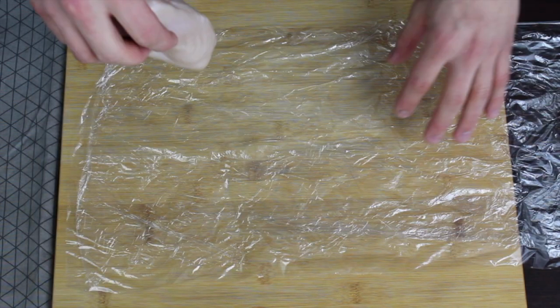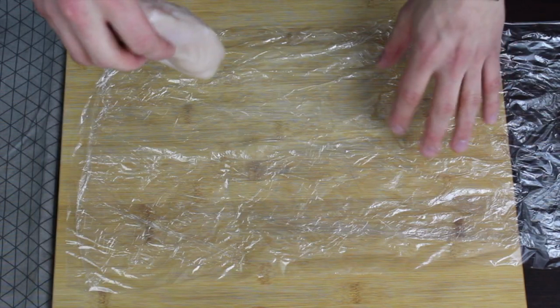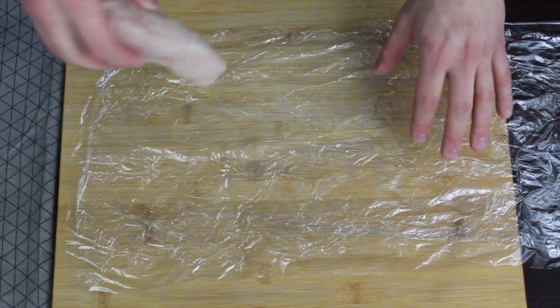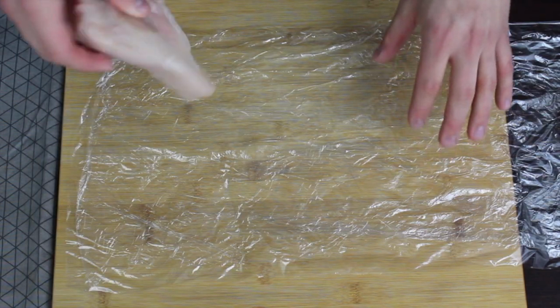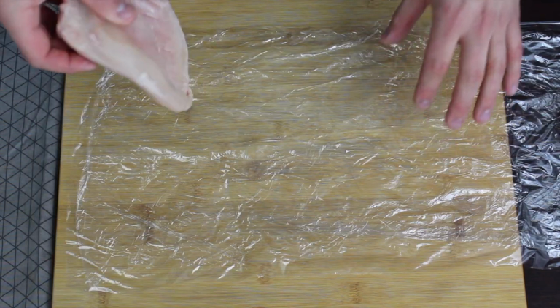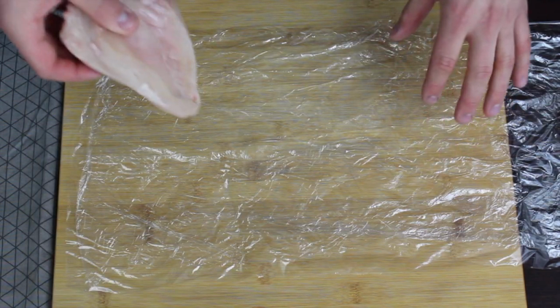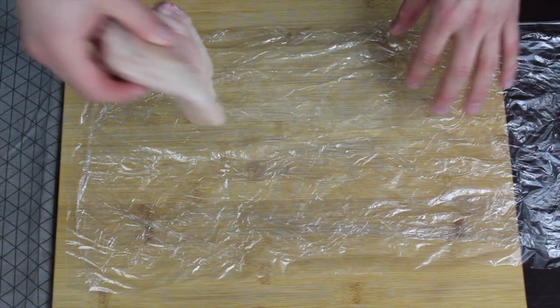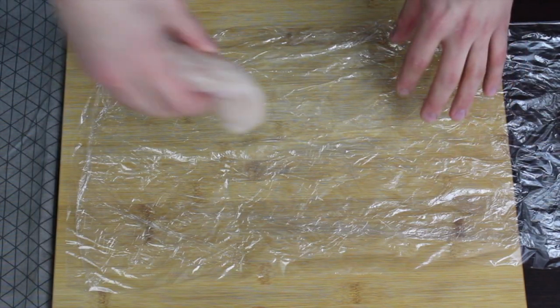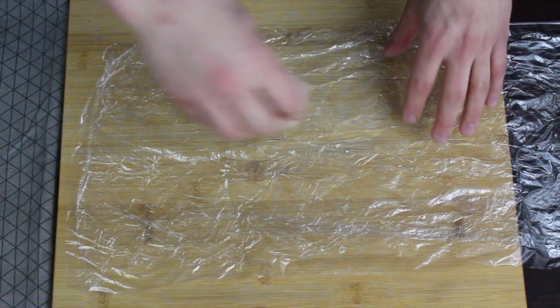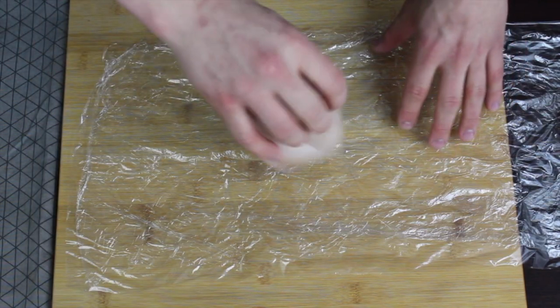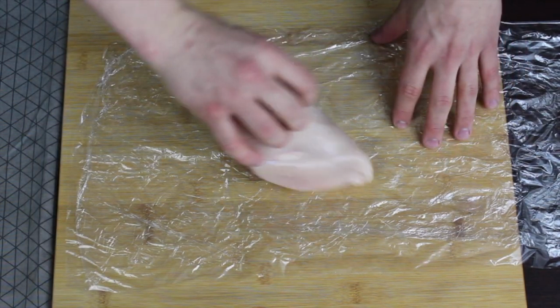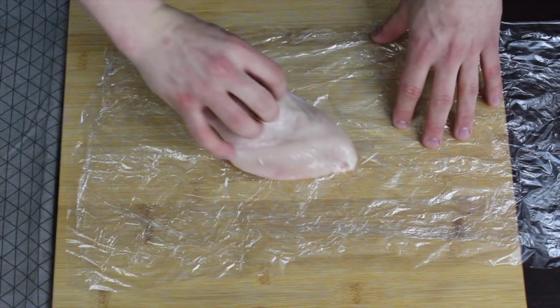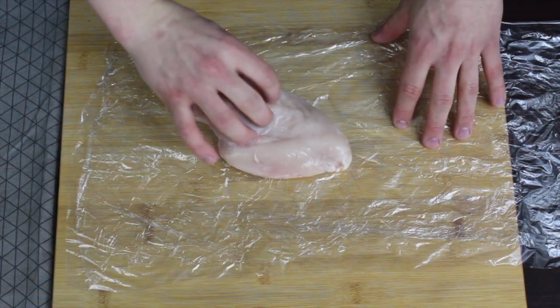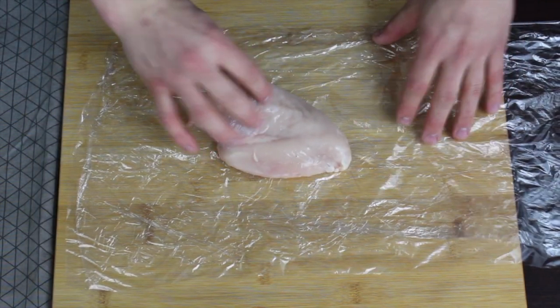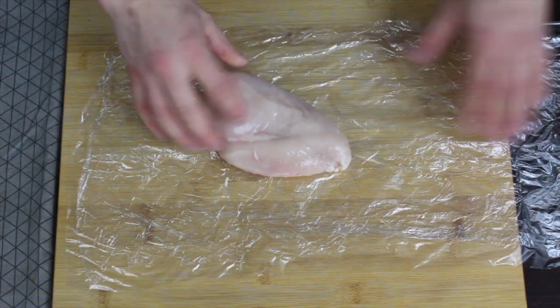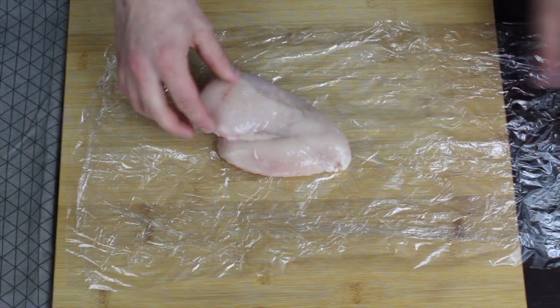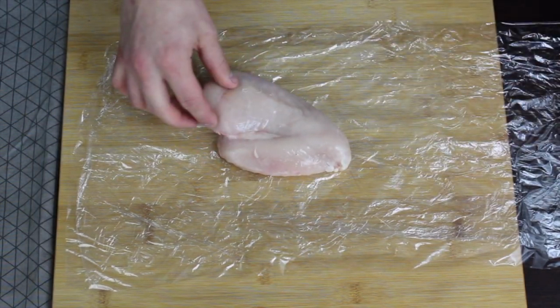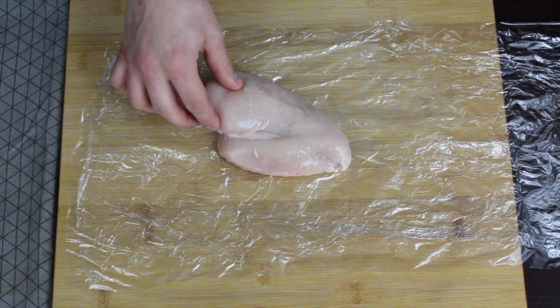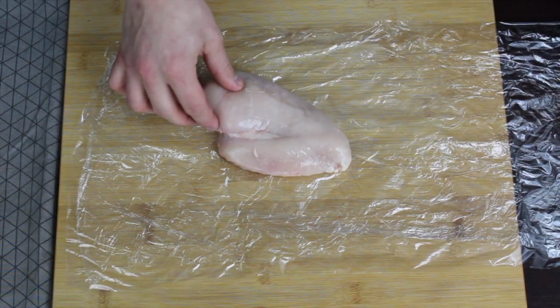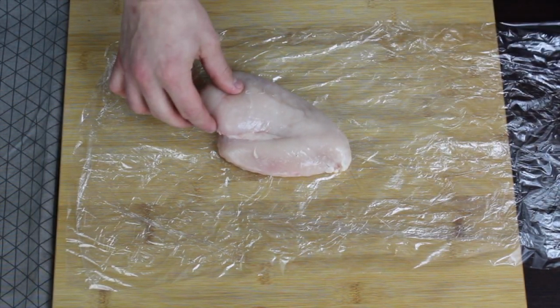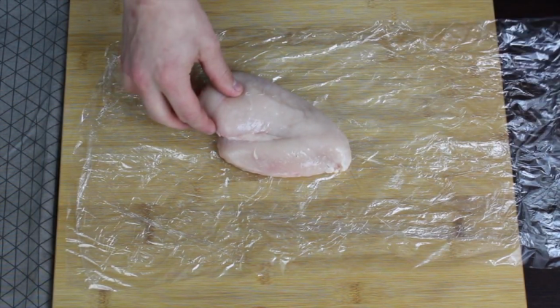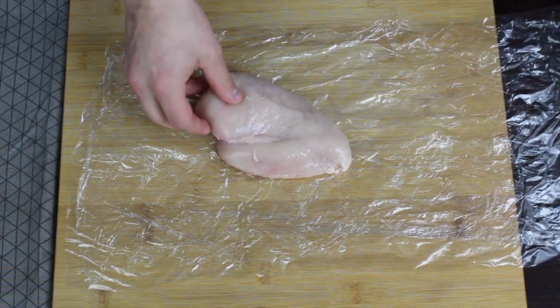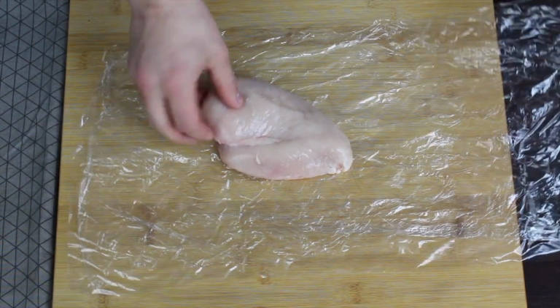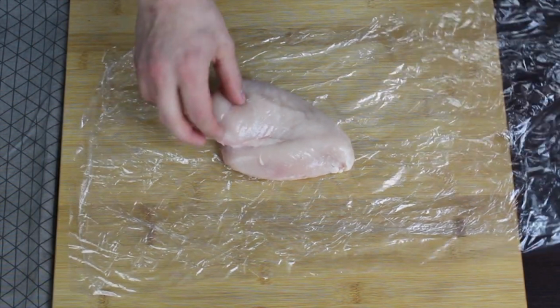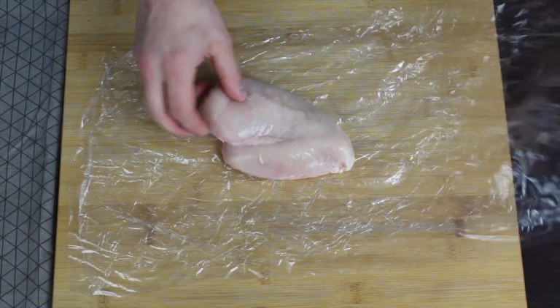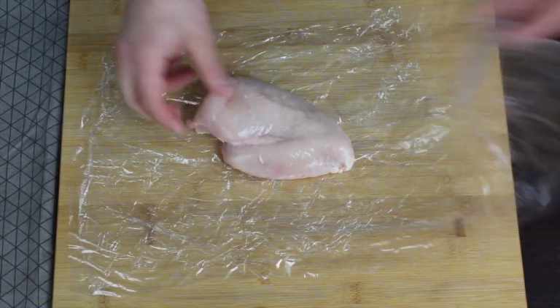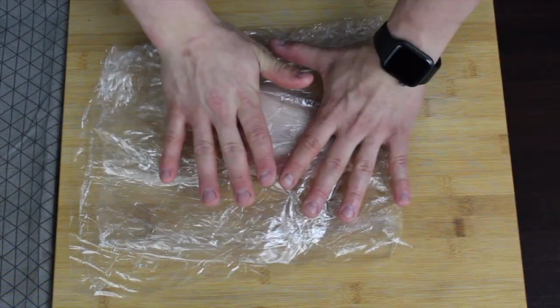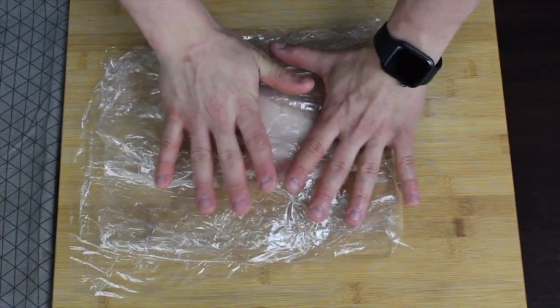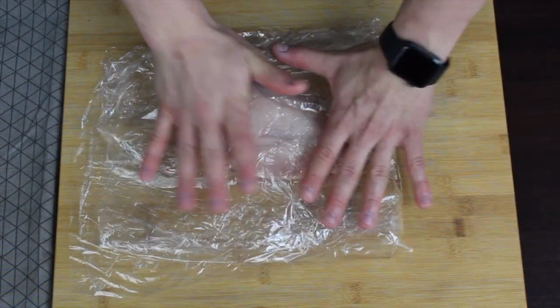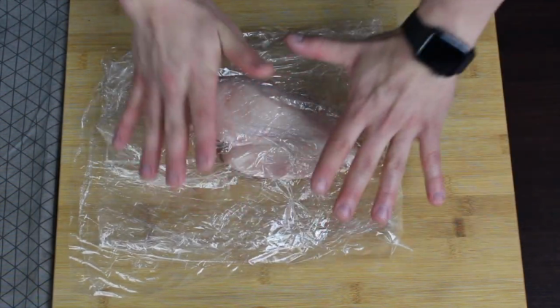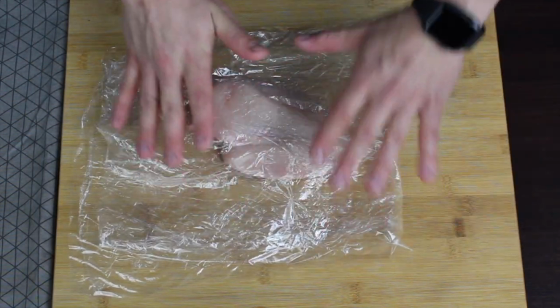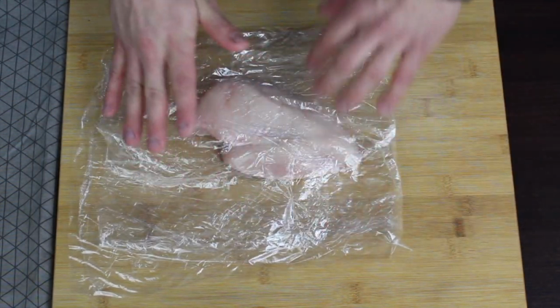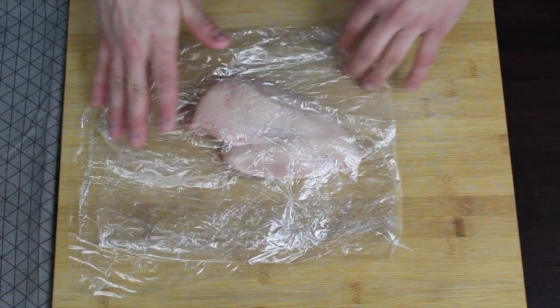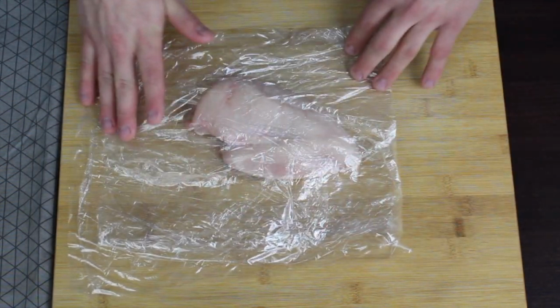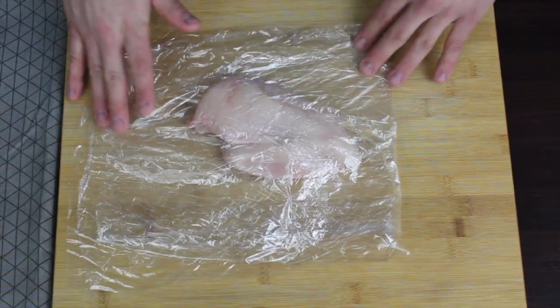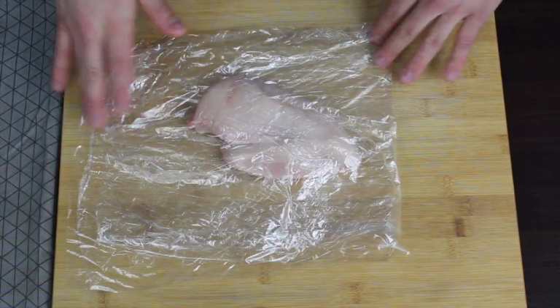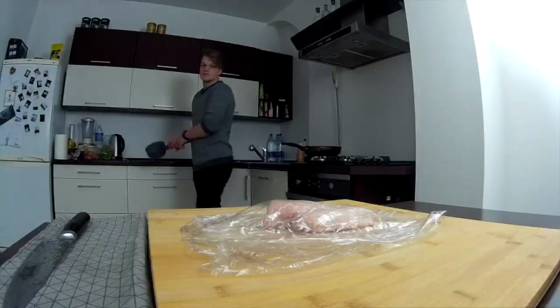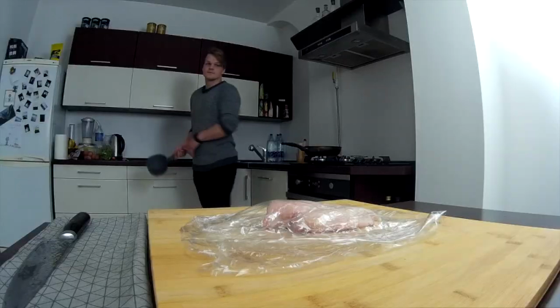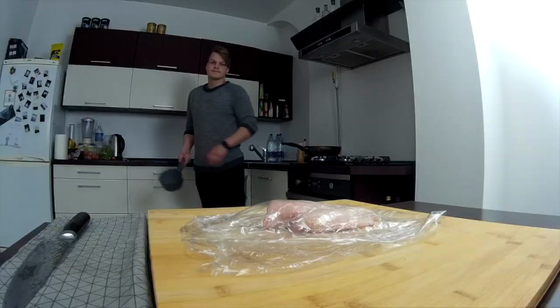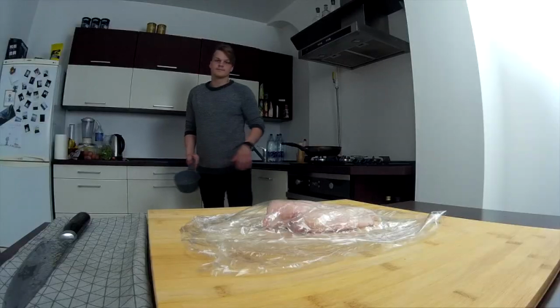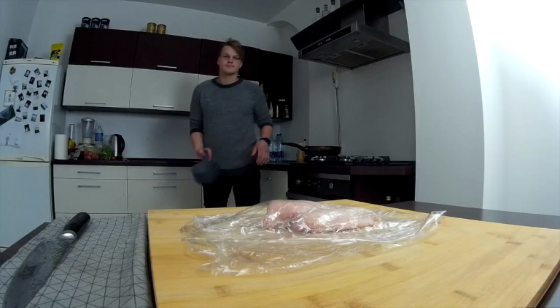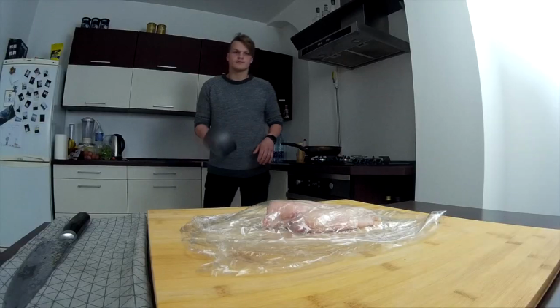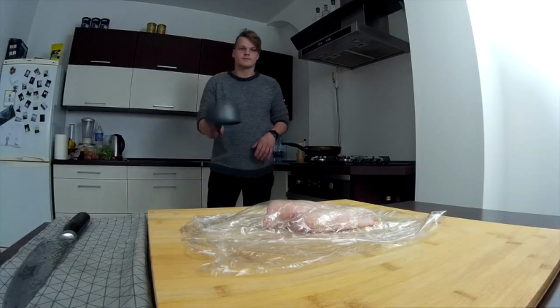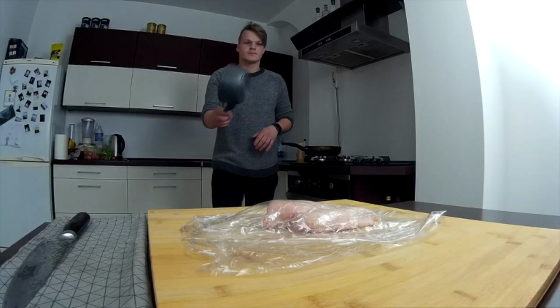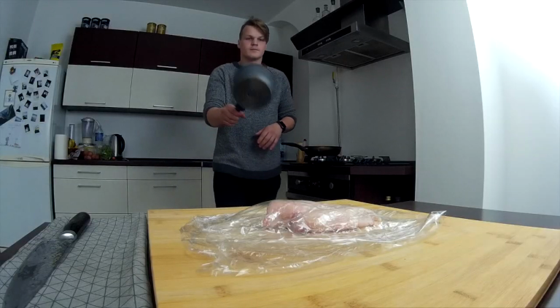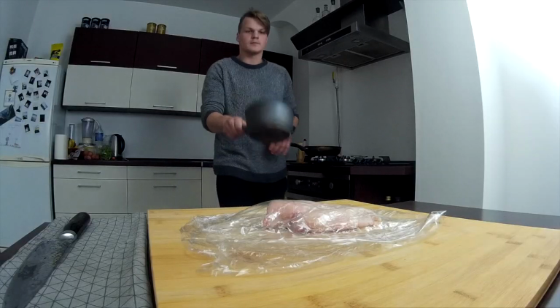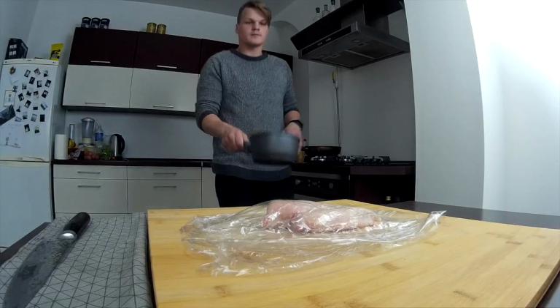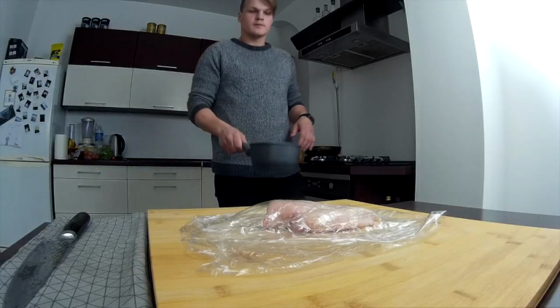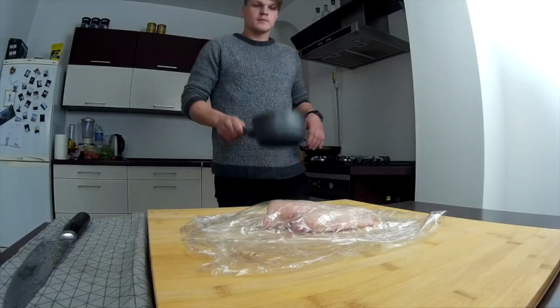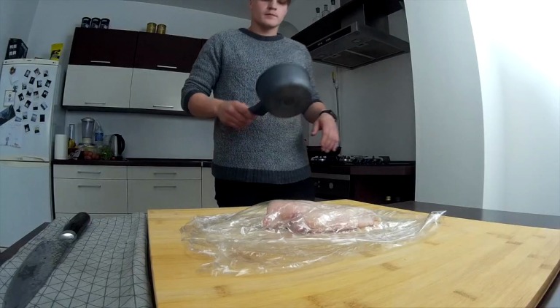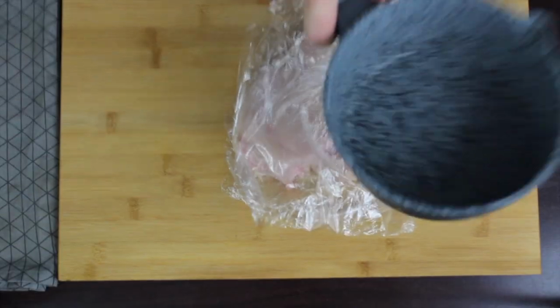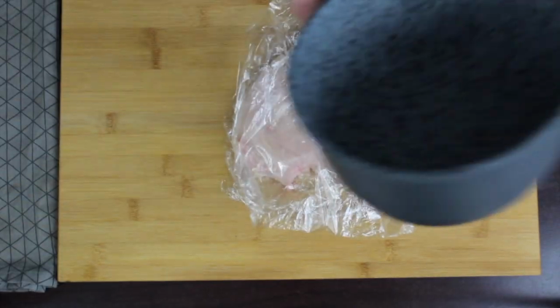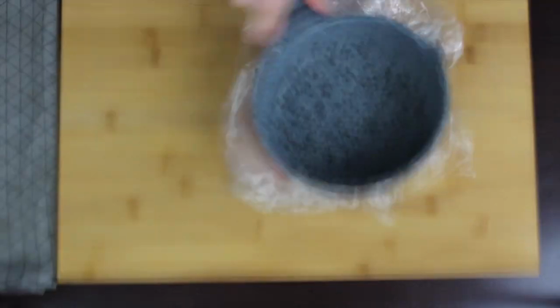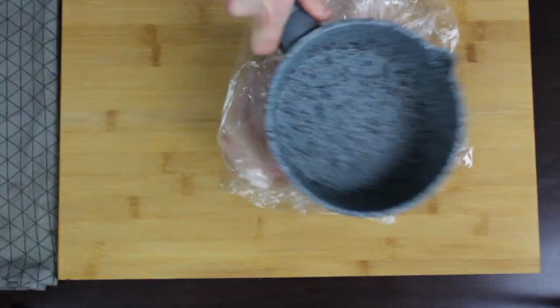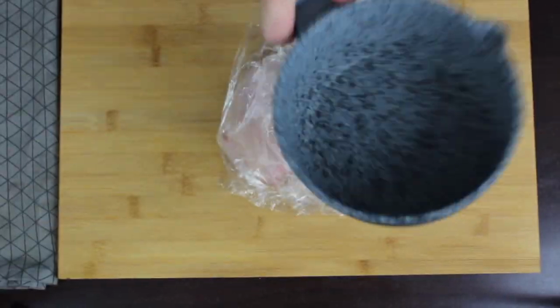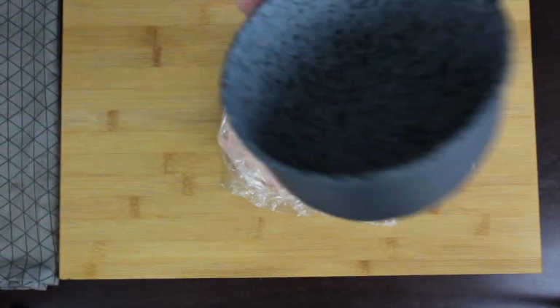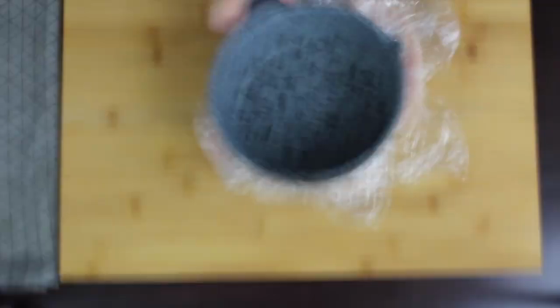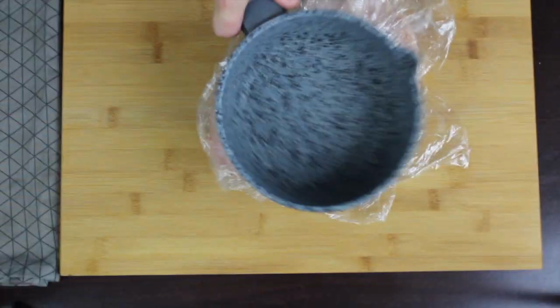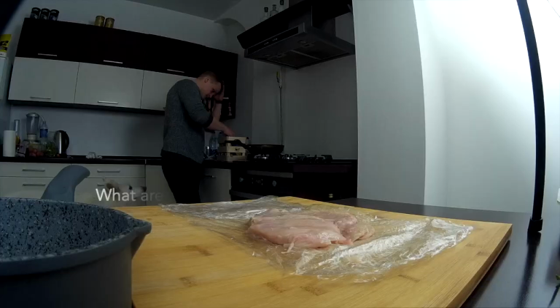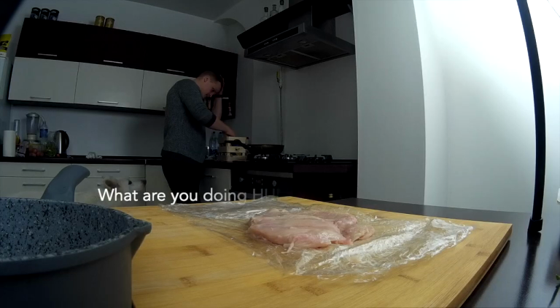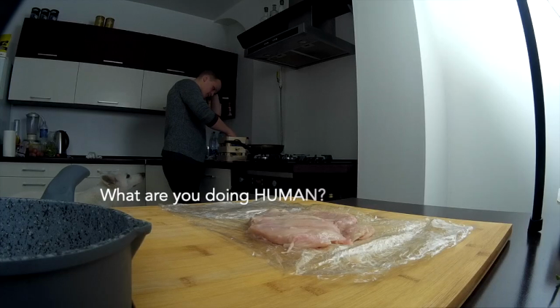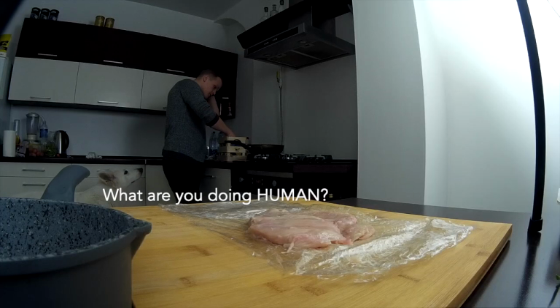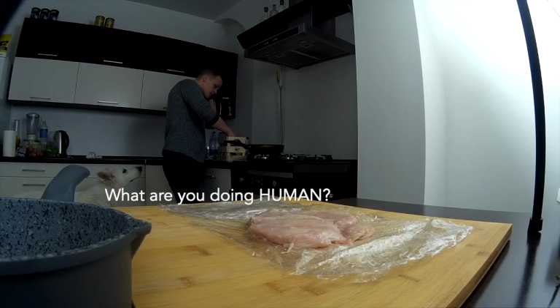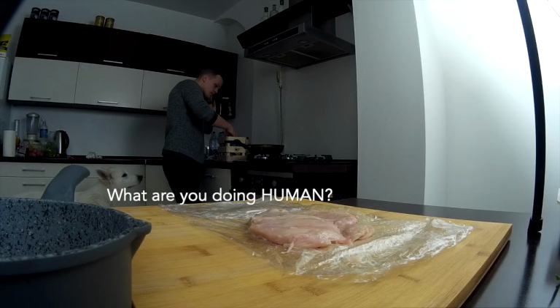Place your chicken breast in between the layers of cling film and beat it with a meat mallet. If you don't have a meat mallet, just use a heavy pot or a pan.